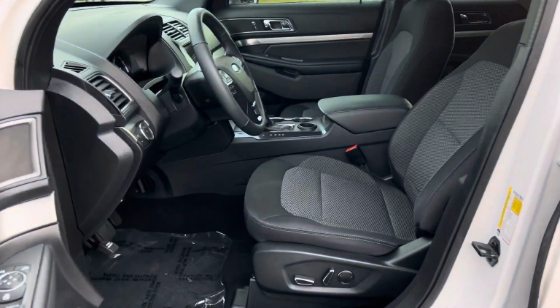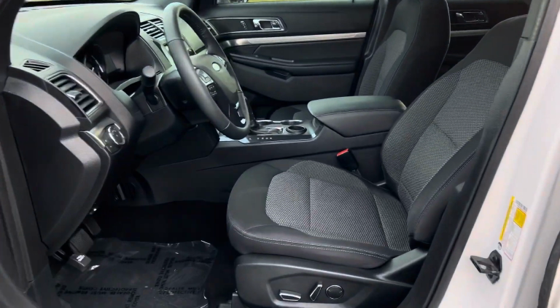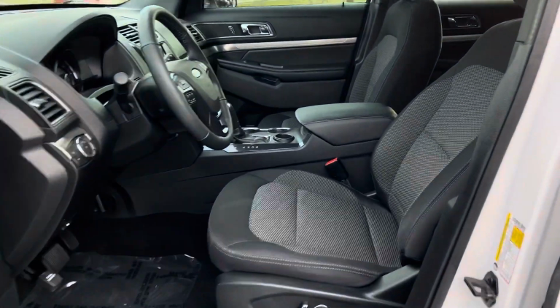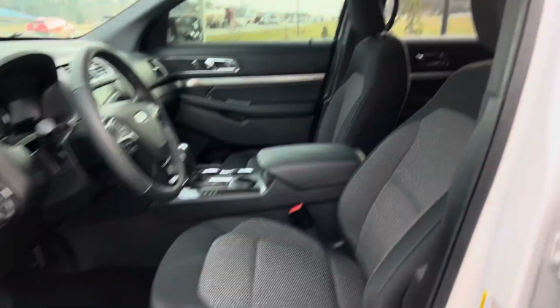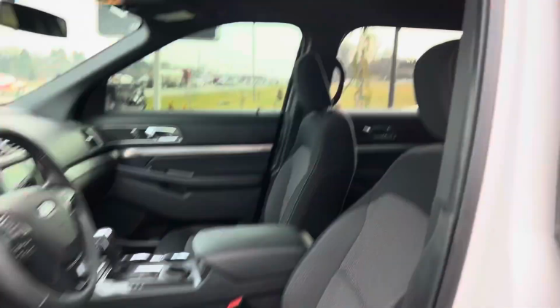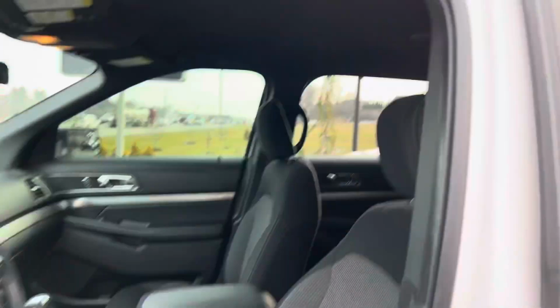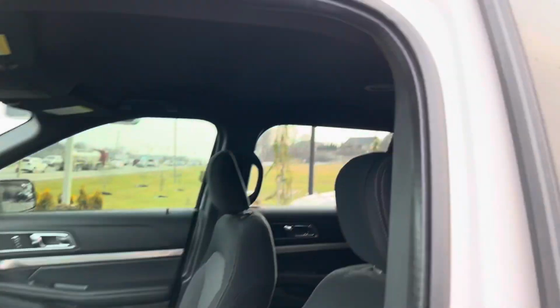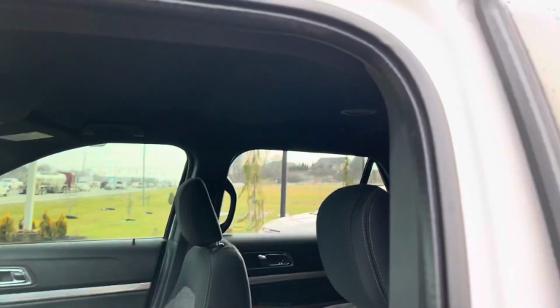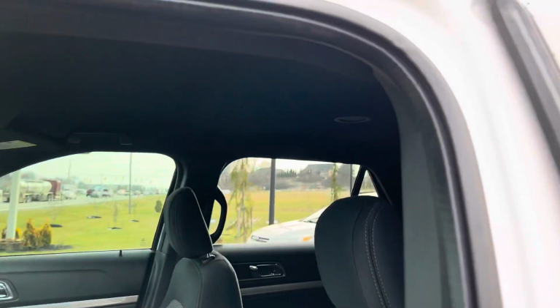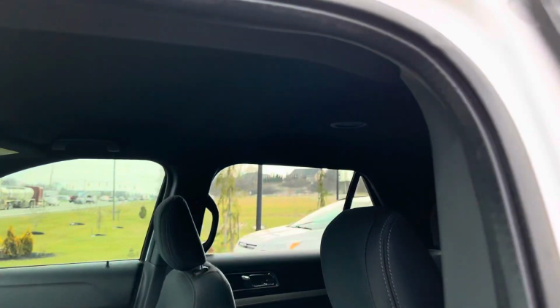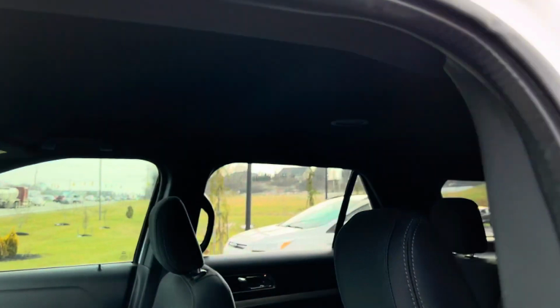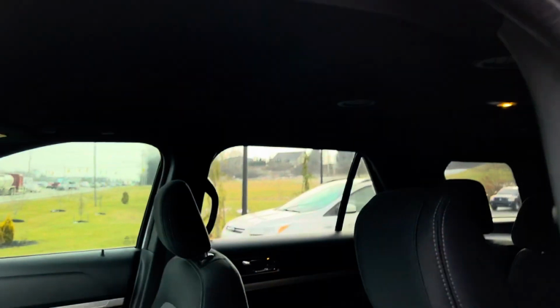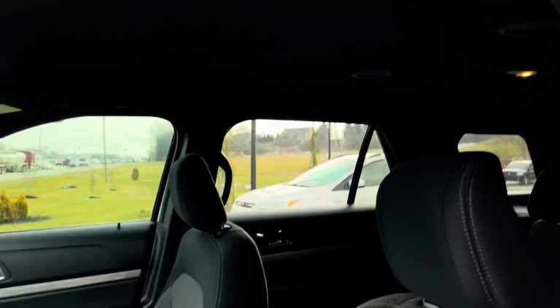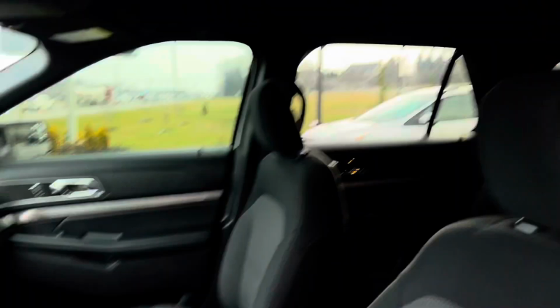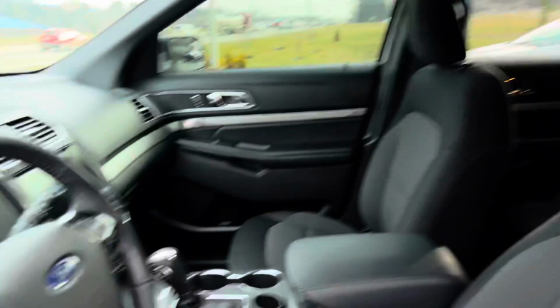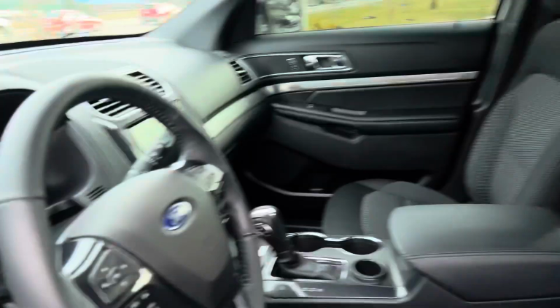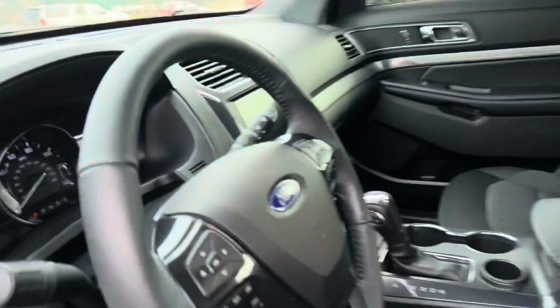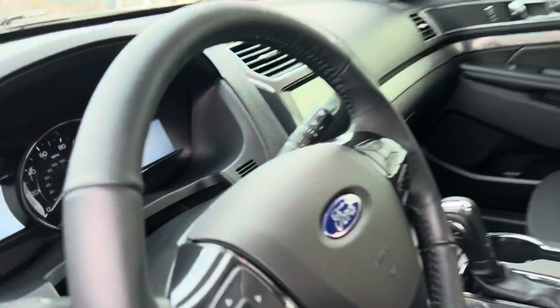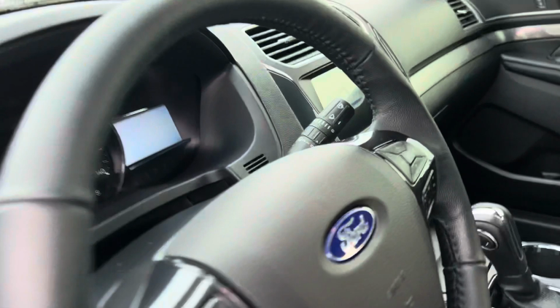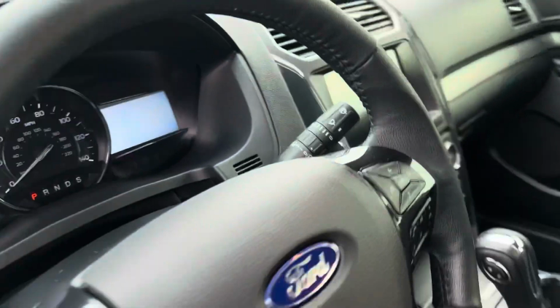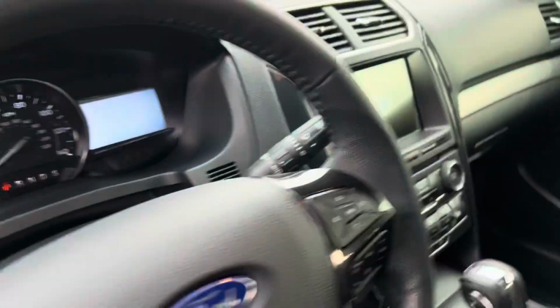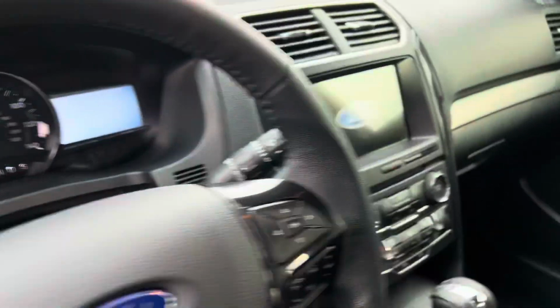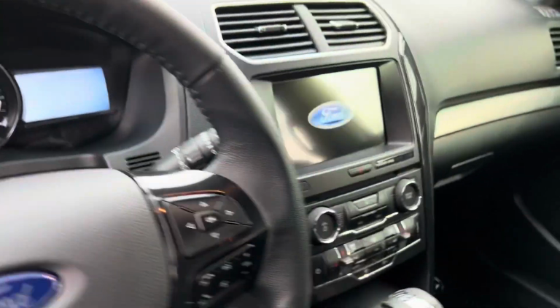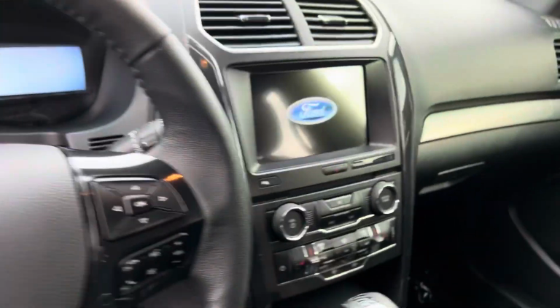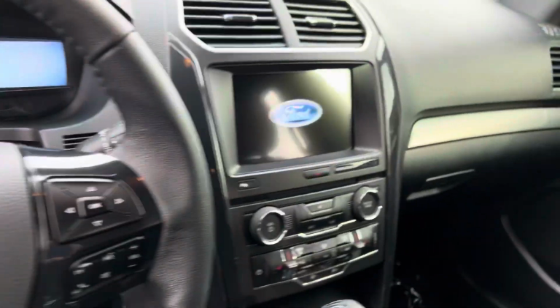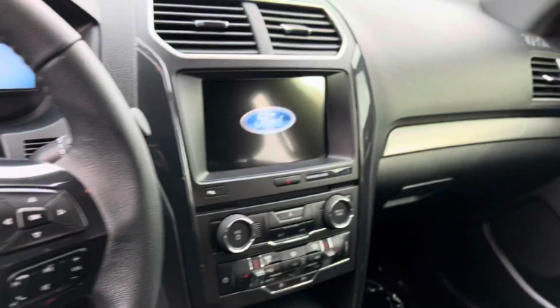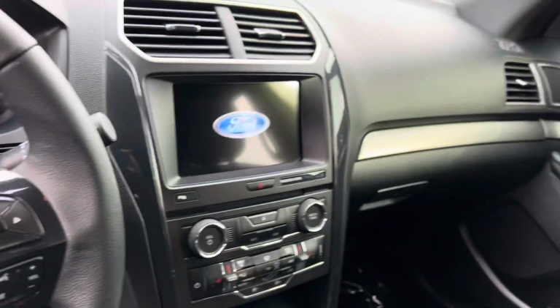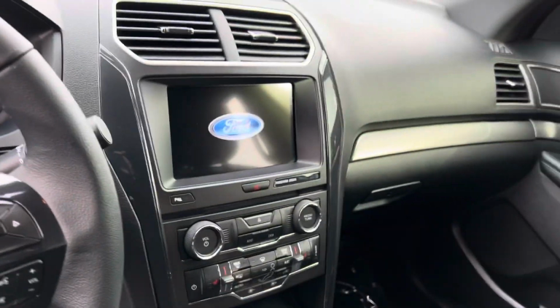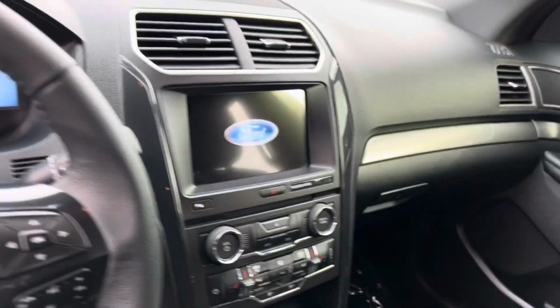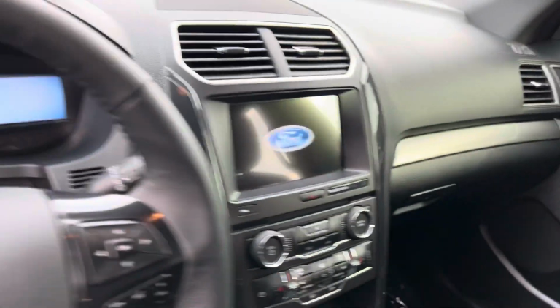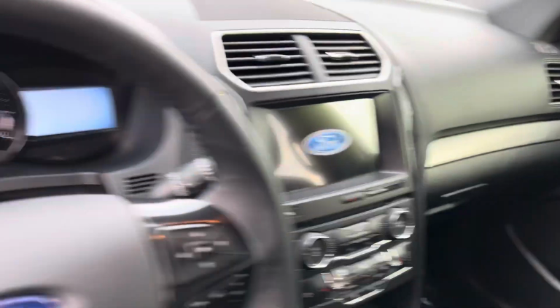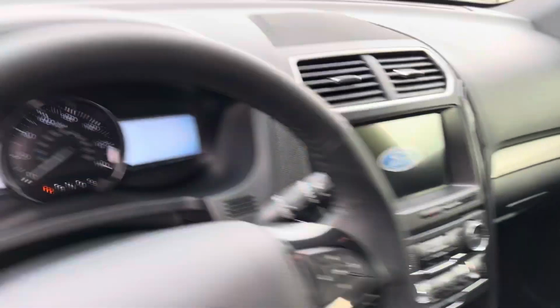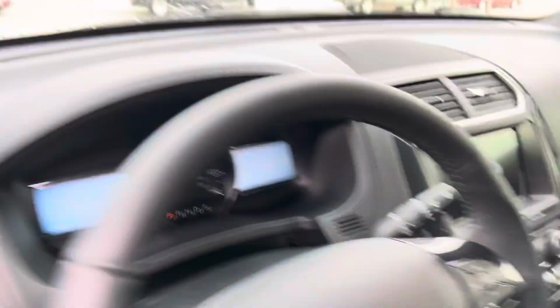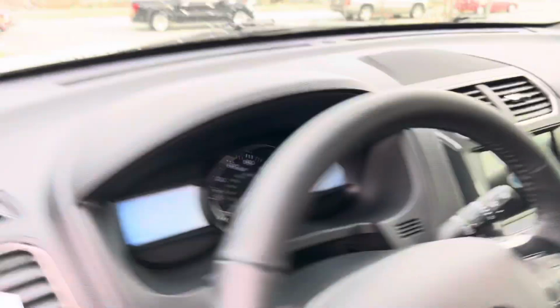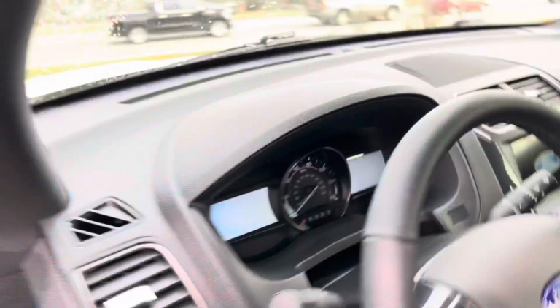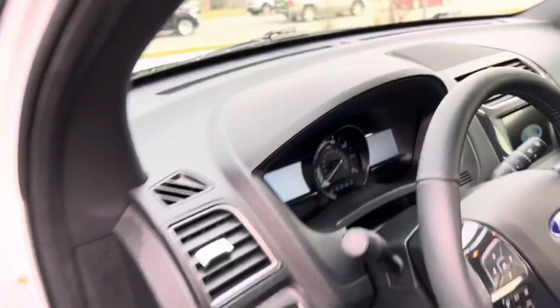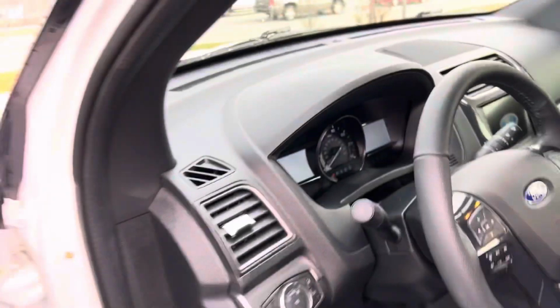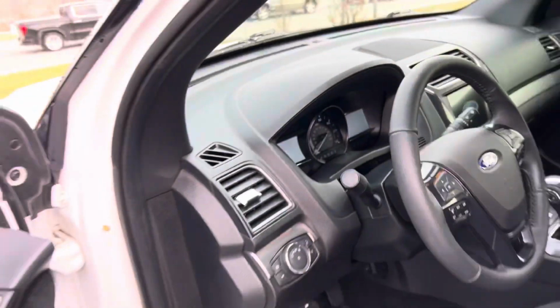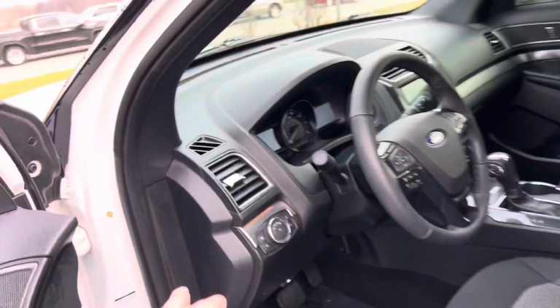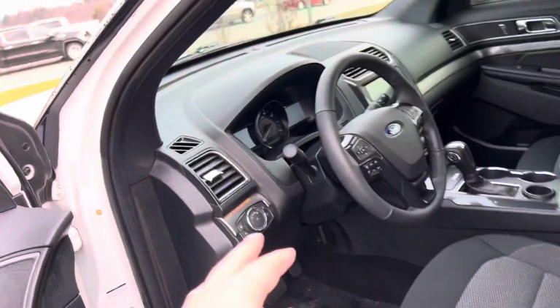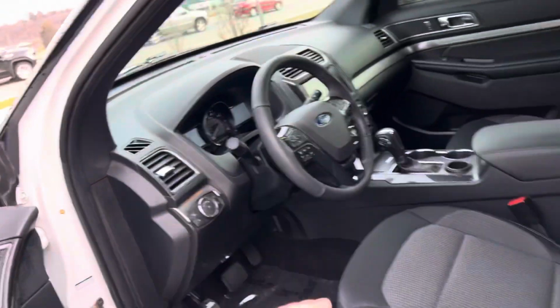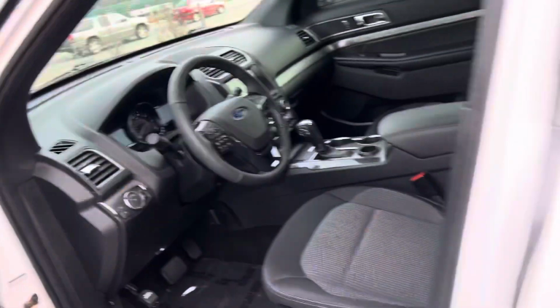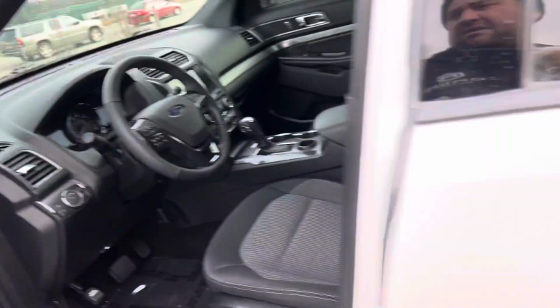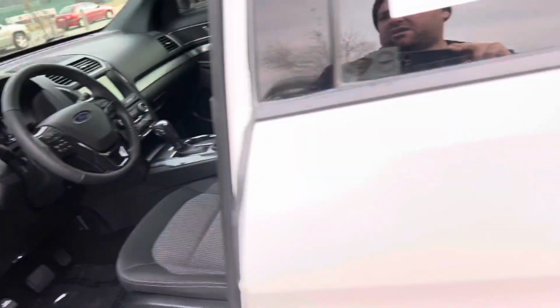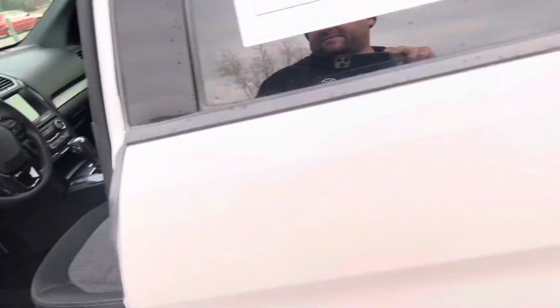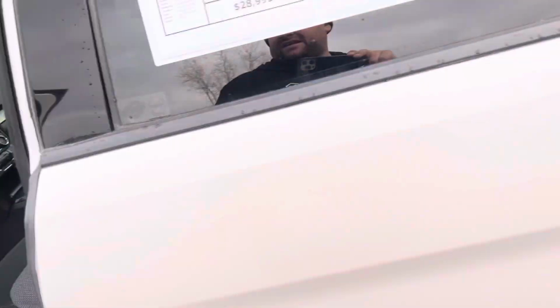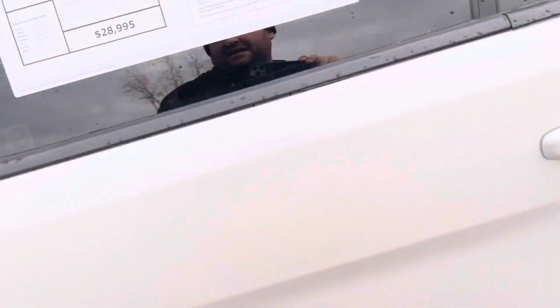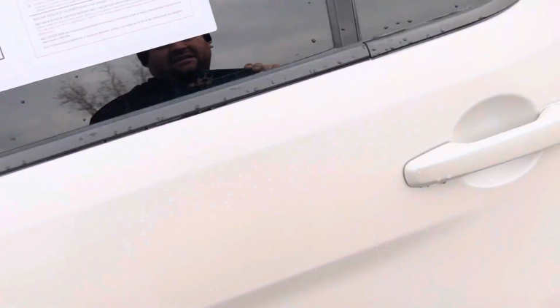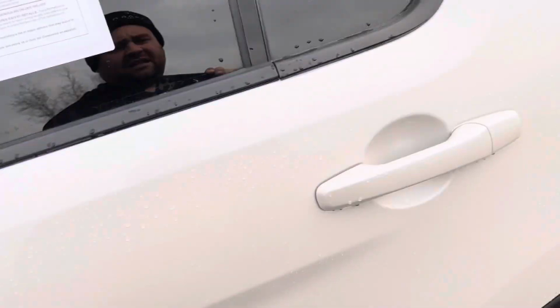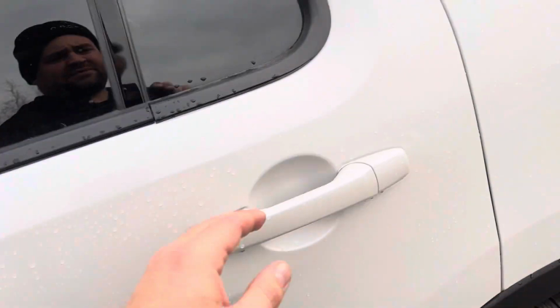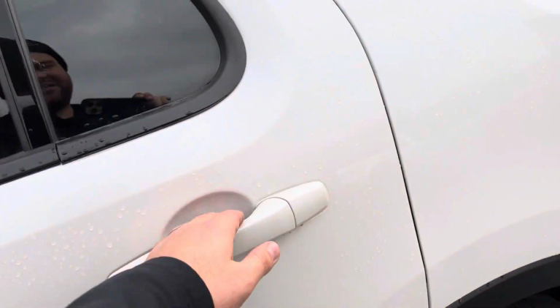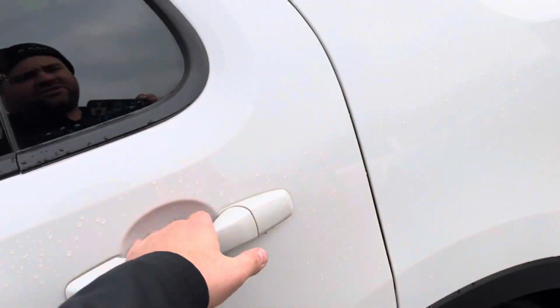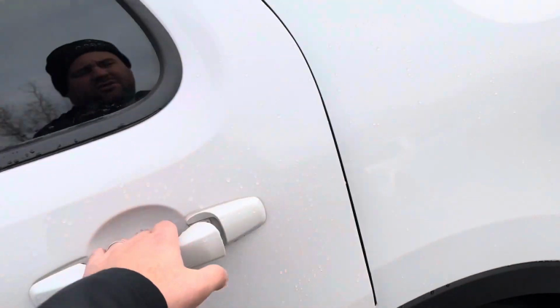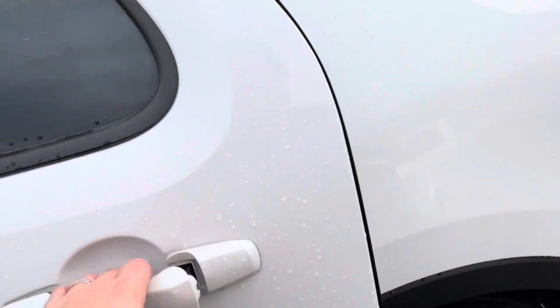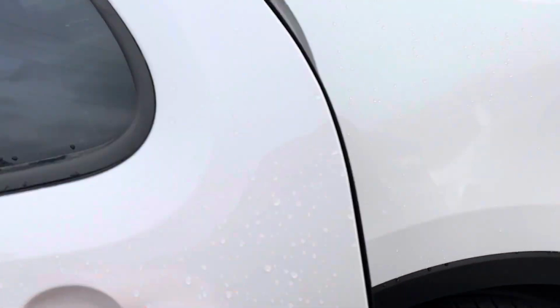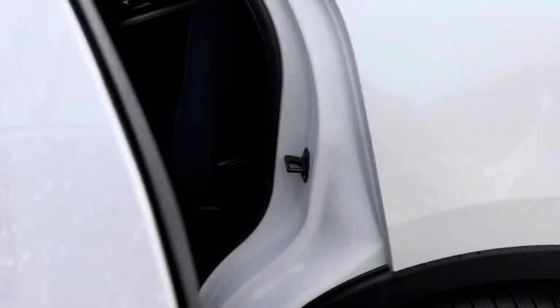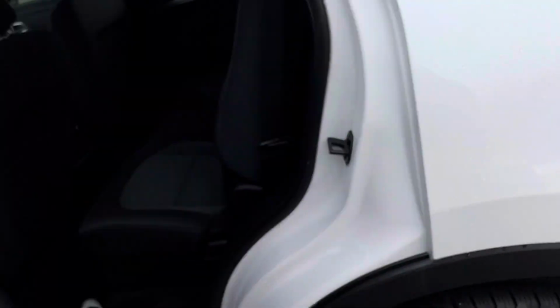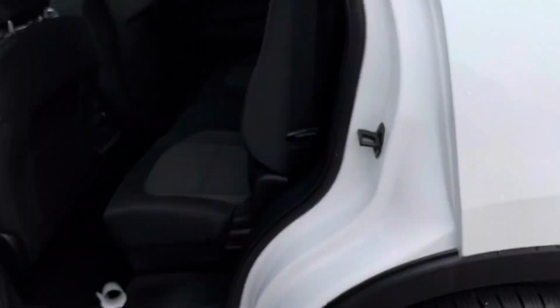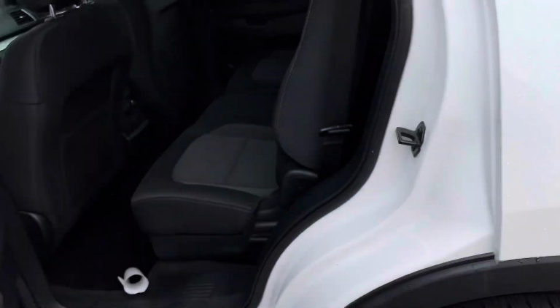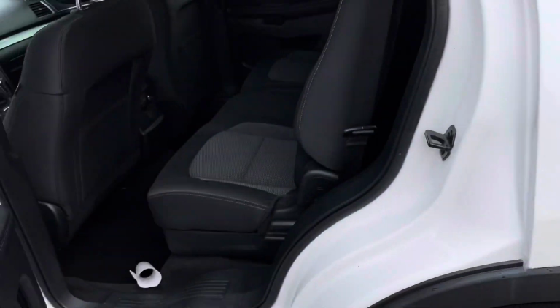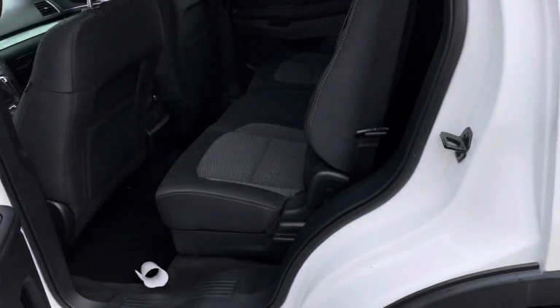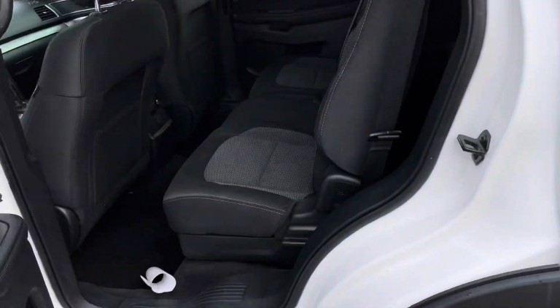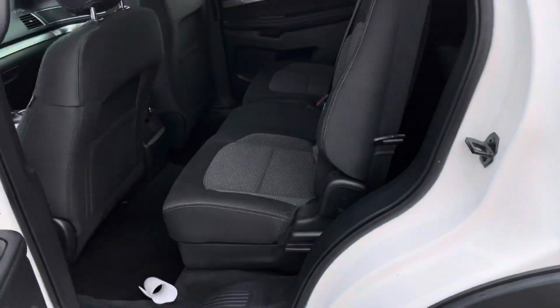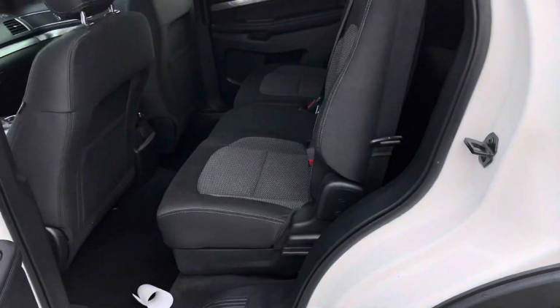Power seats. Ford Navigation, Apple CarPlay, automatic headlamps, and it's got the trailer tow hitch on the back.